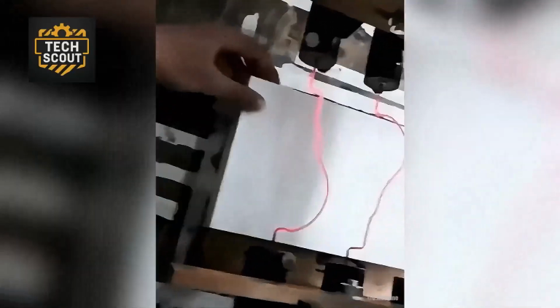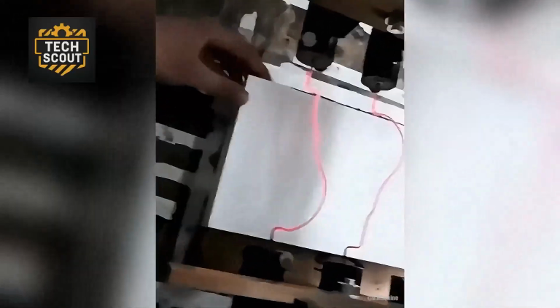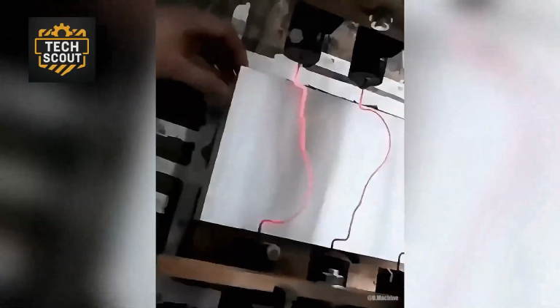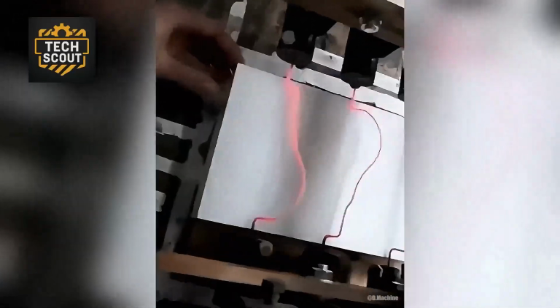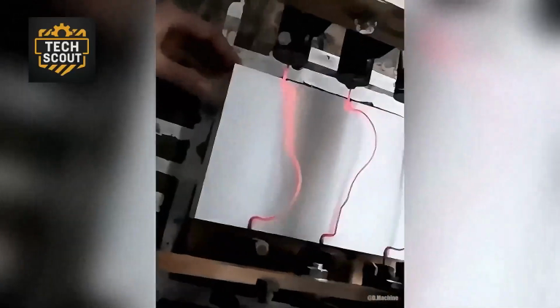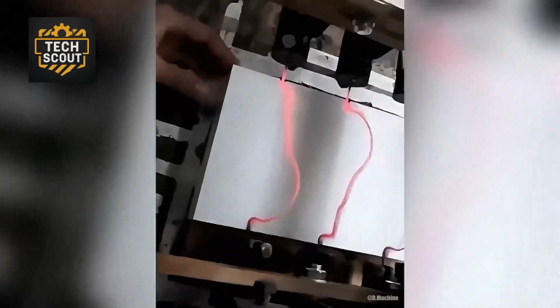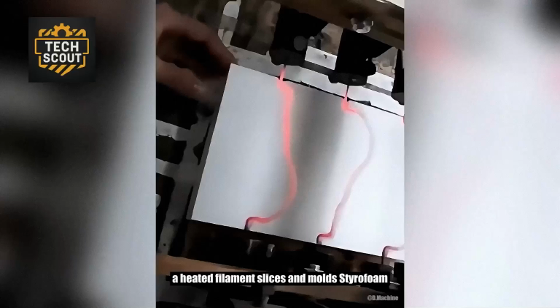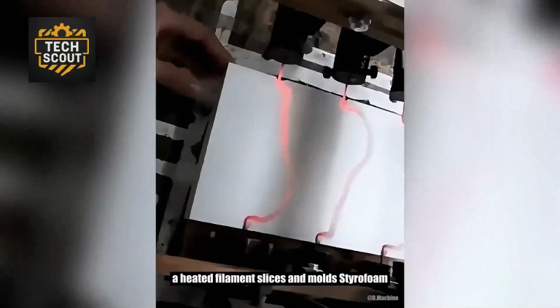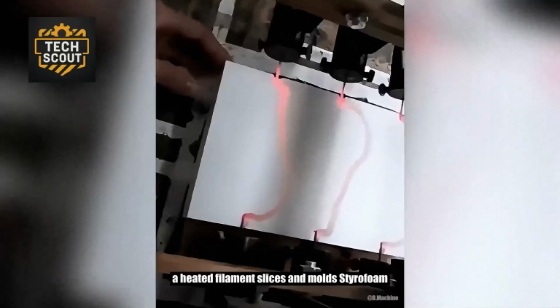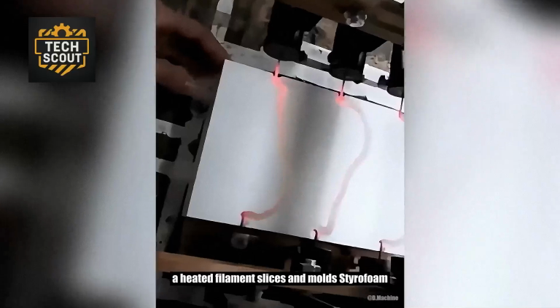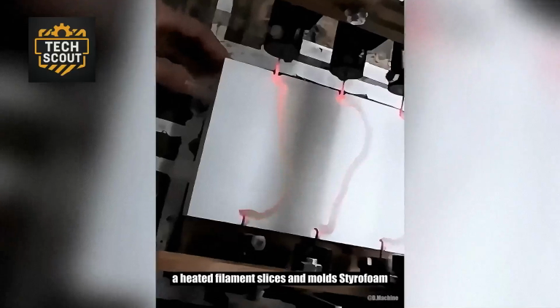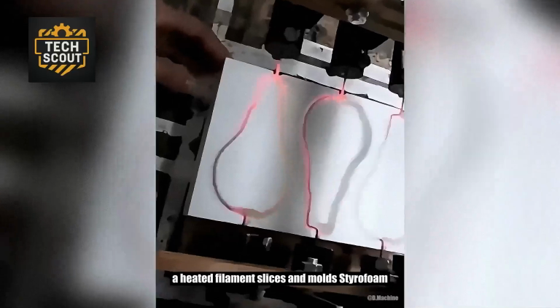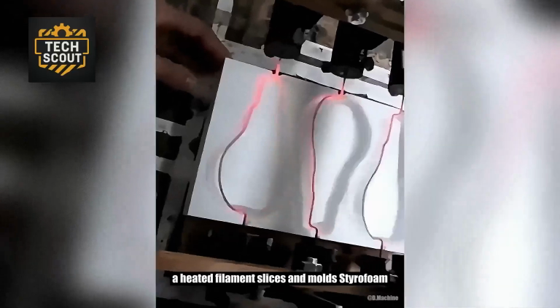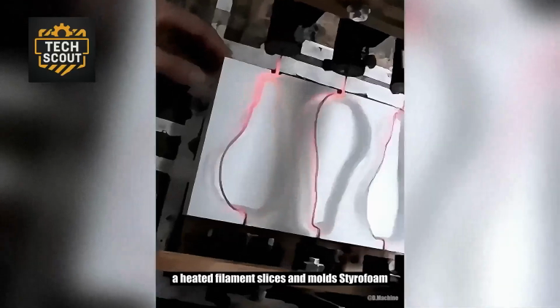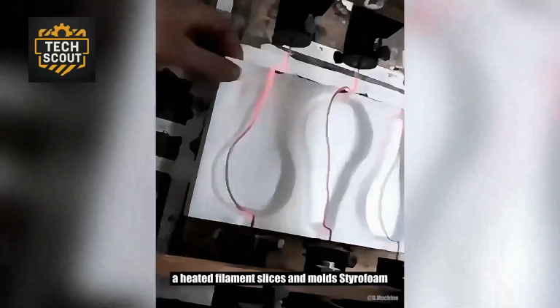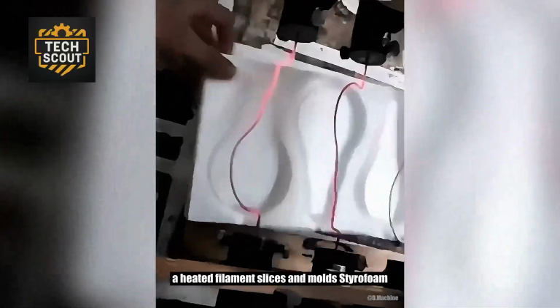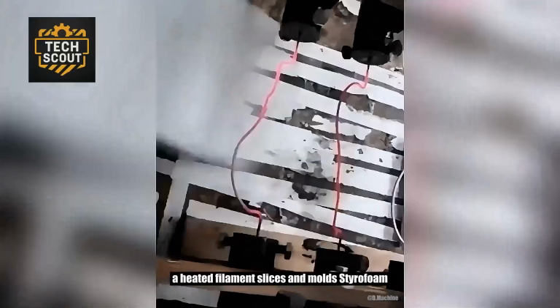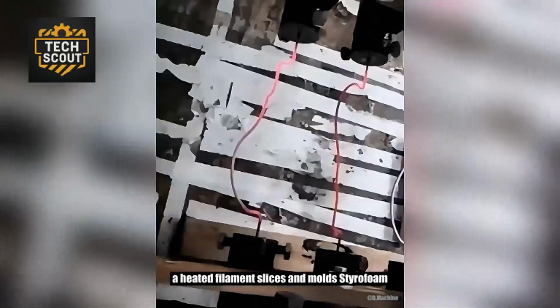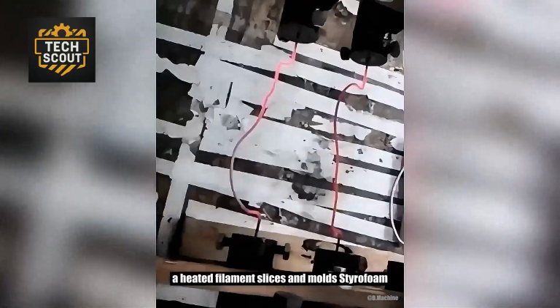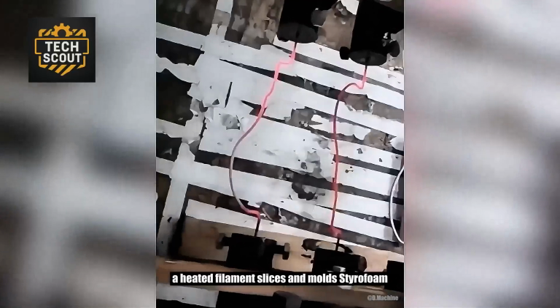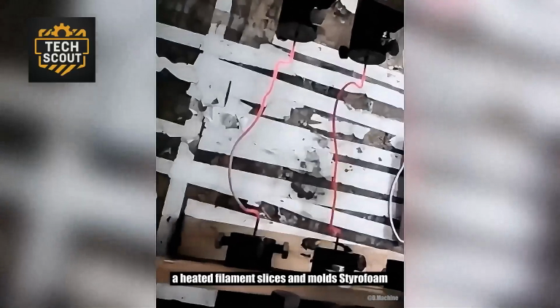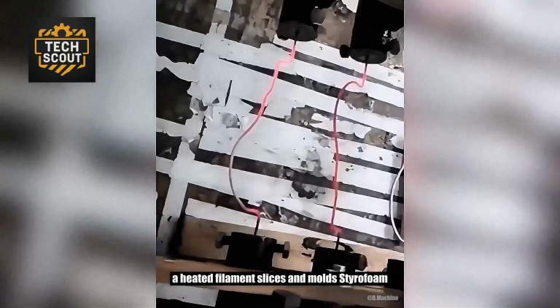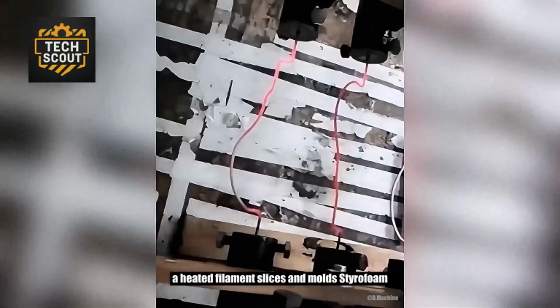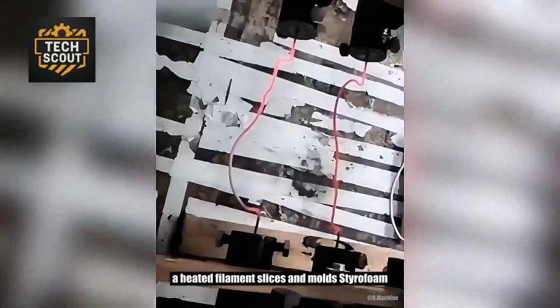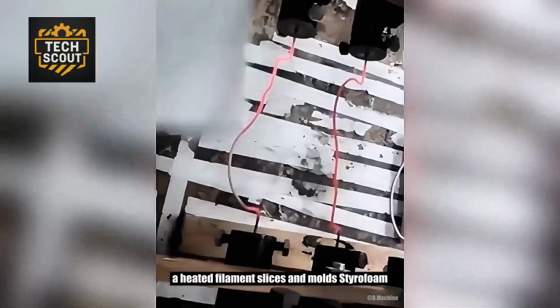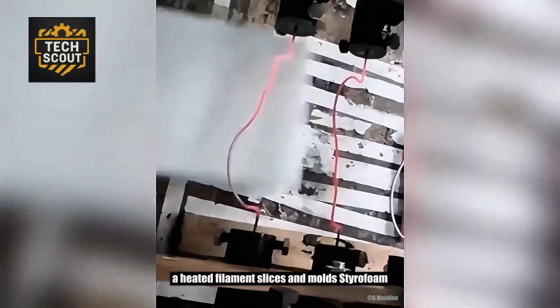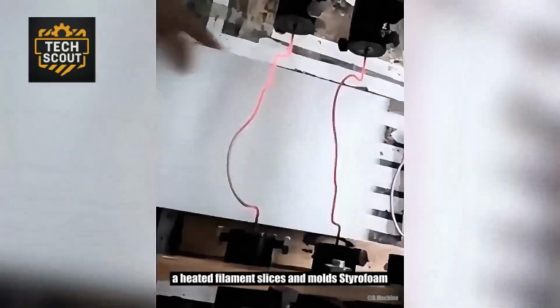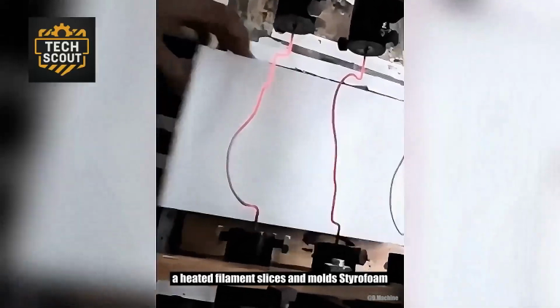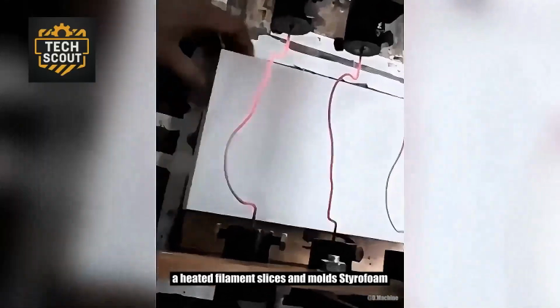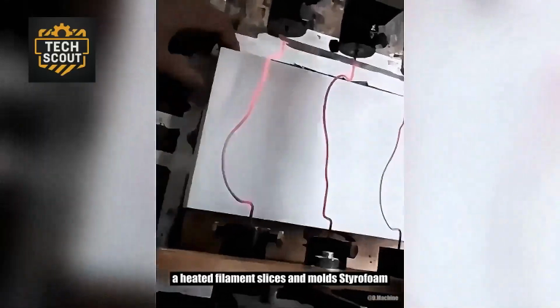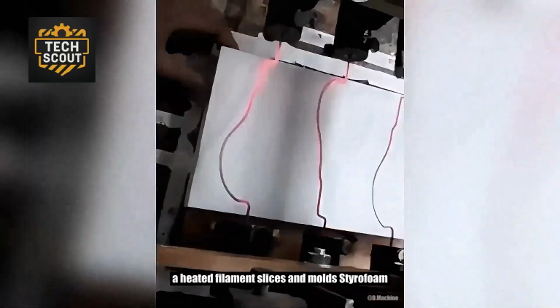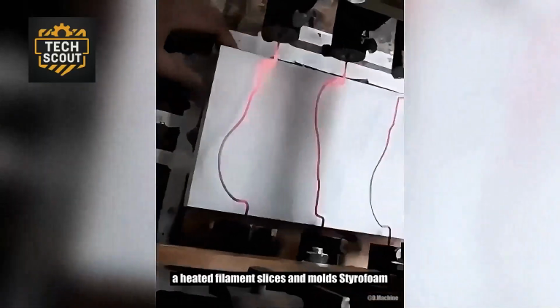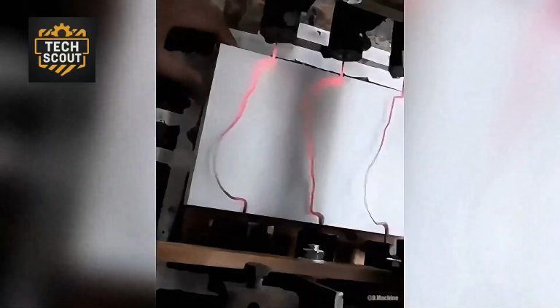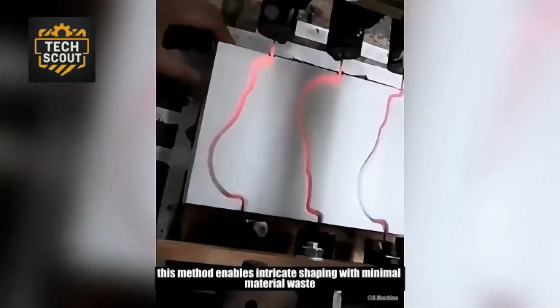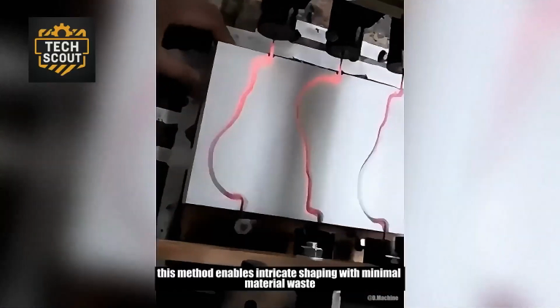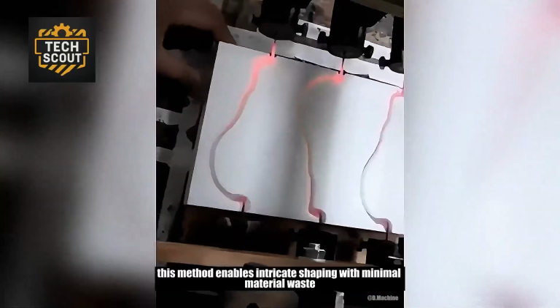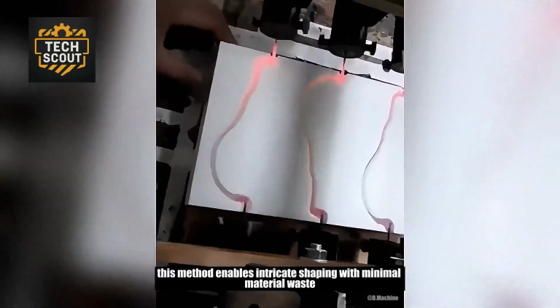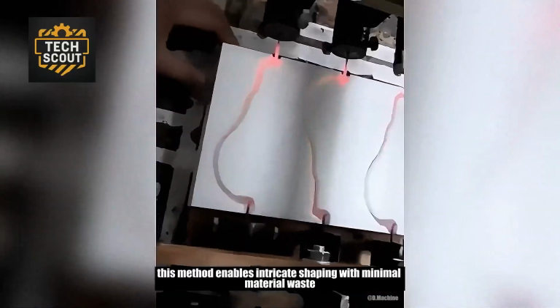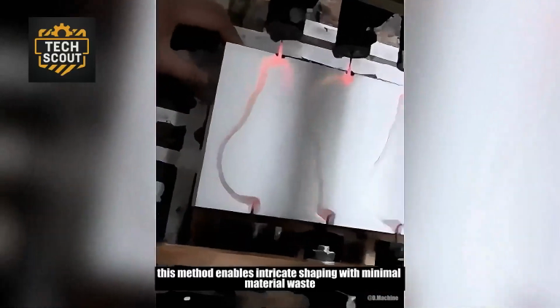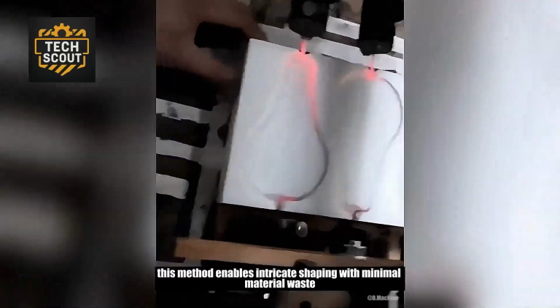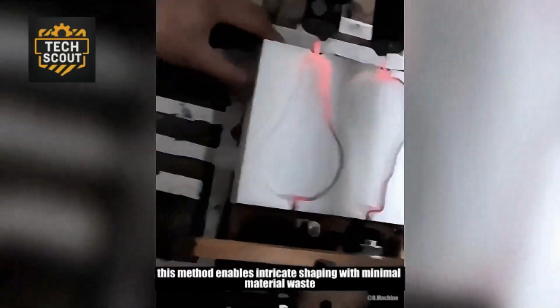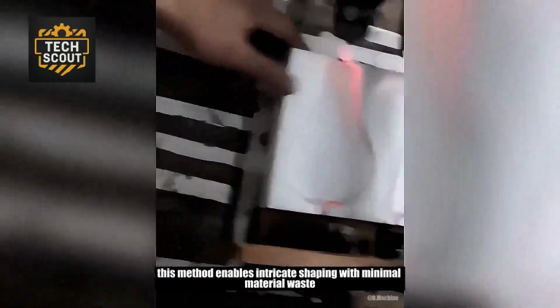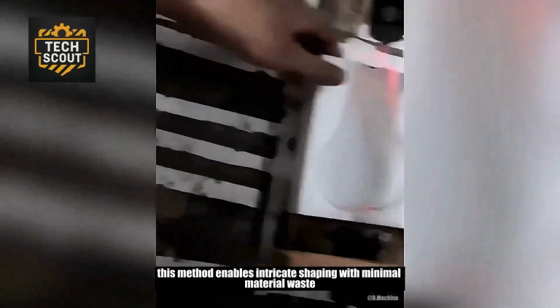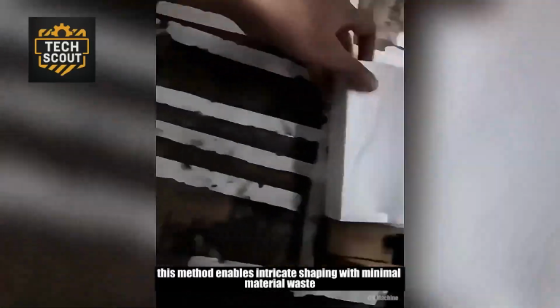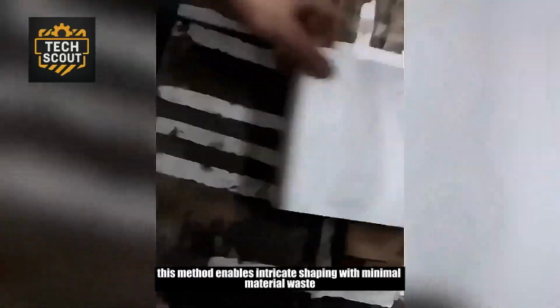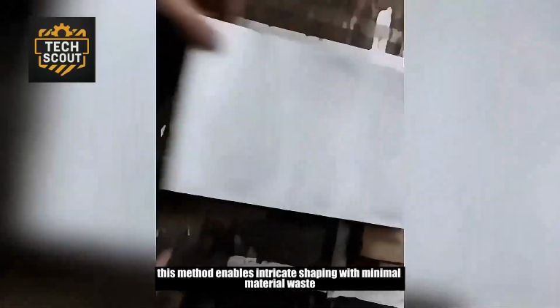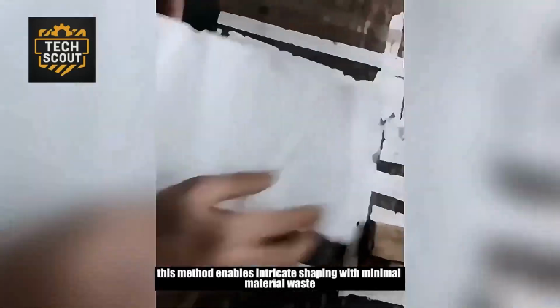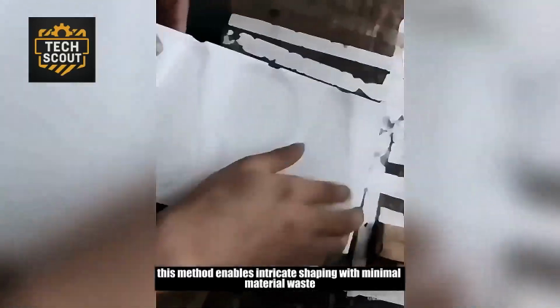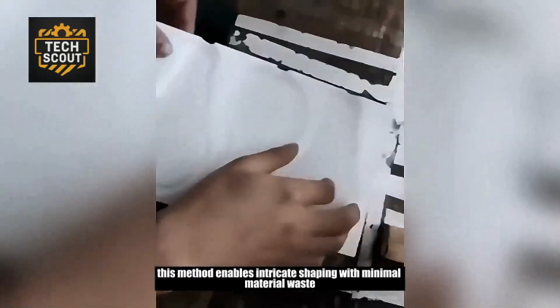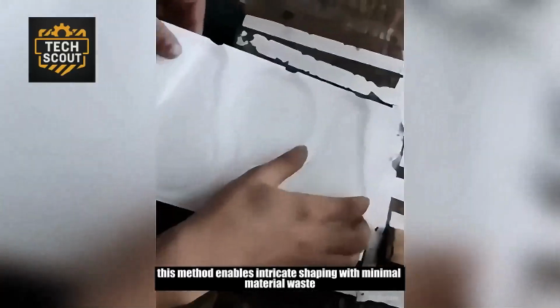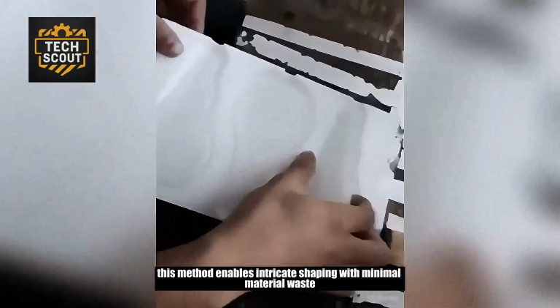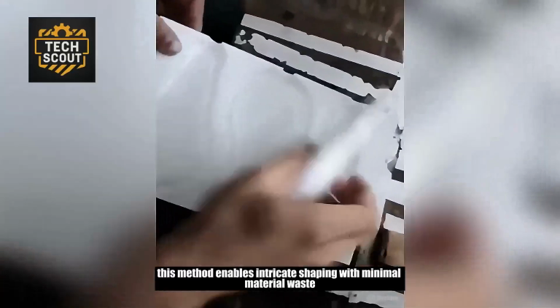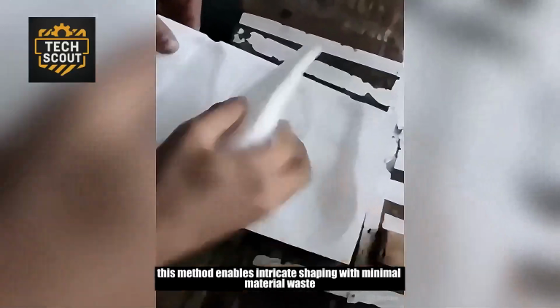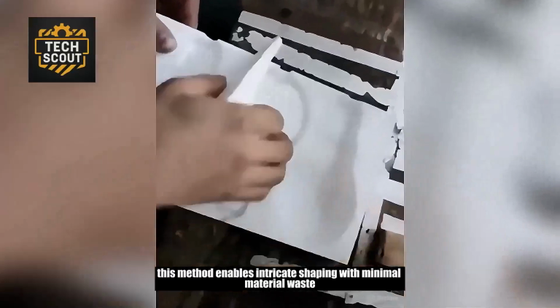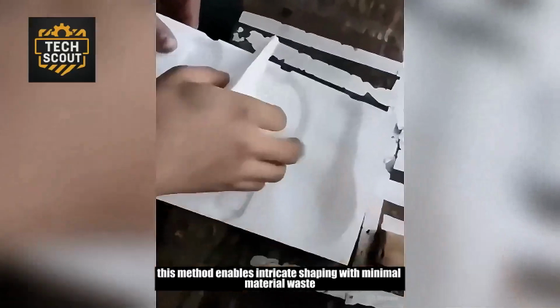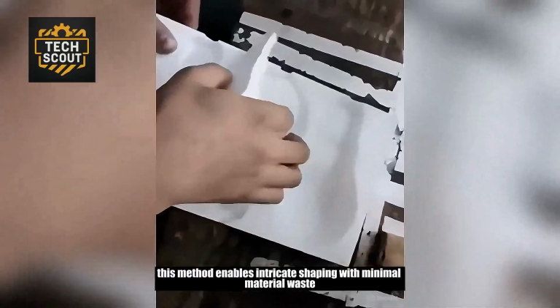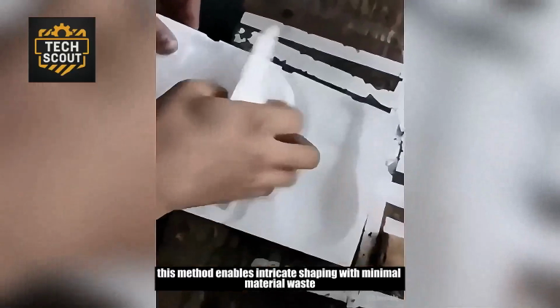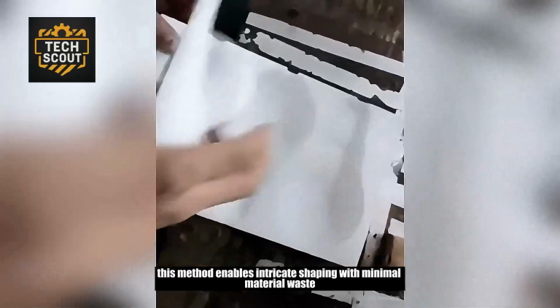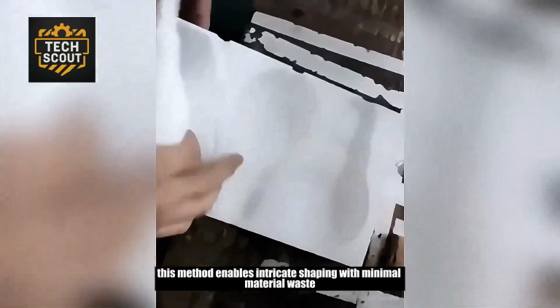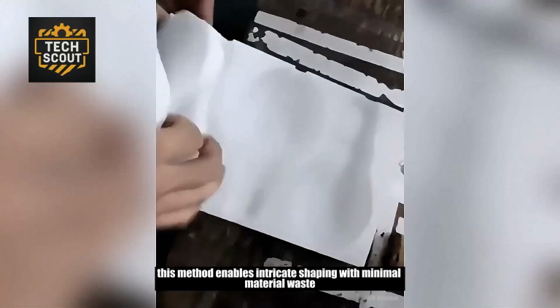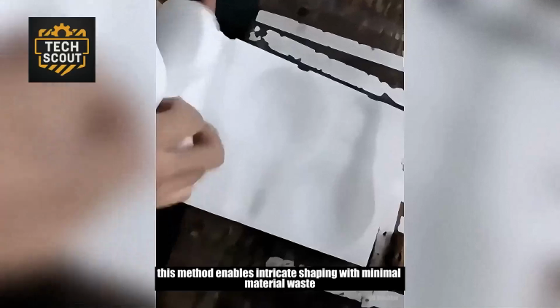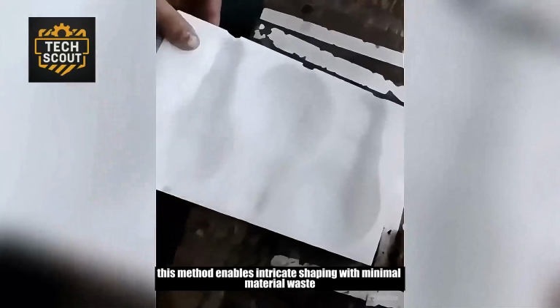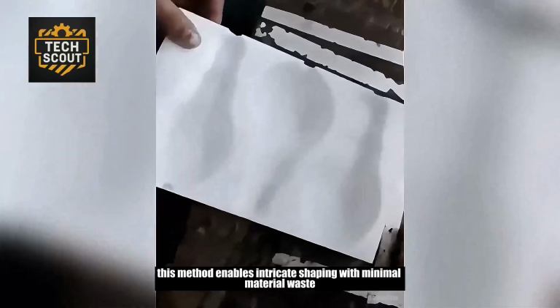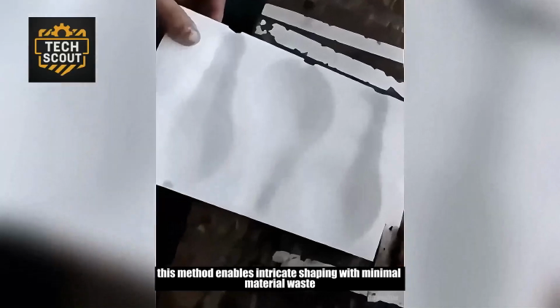A heated filament slices and molds styrofoam. This method enables intricate shaping with minimal material waste.